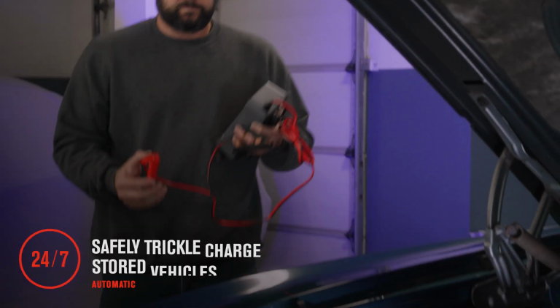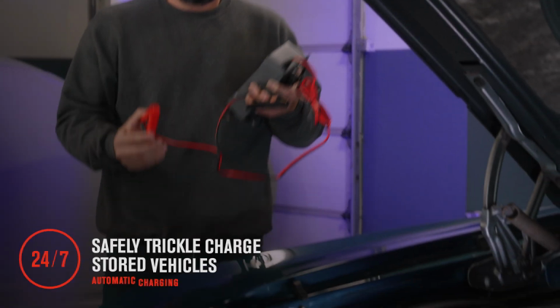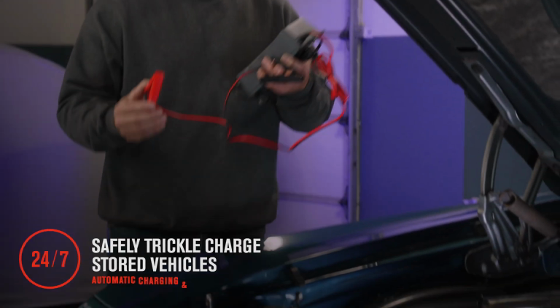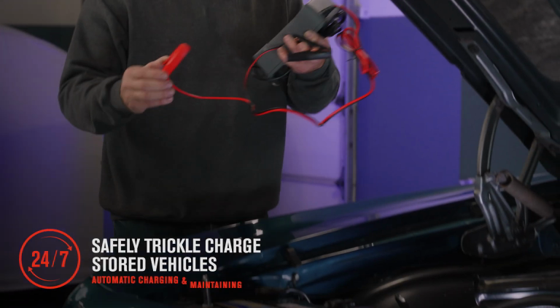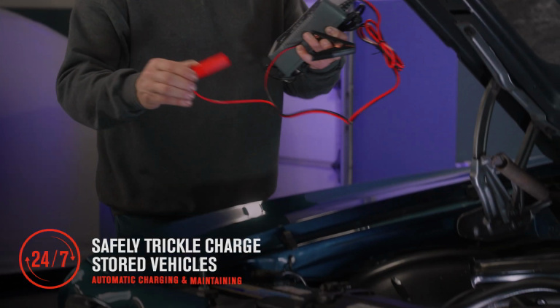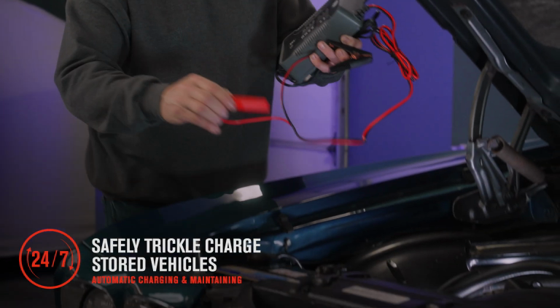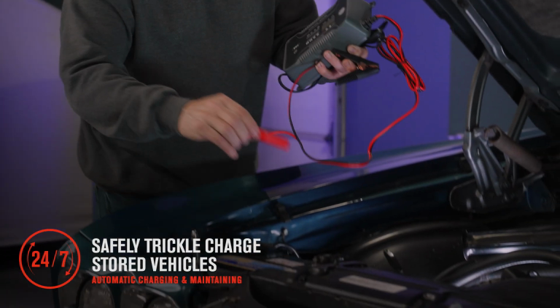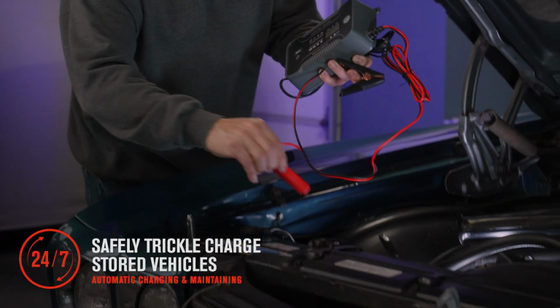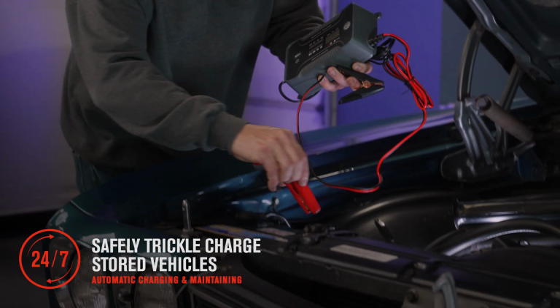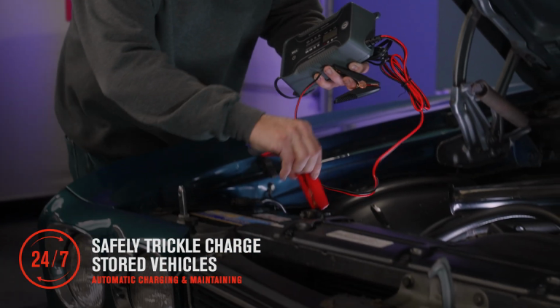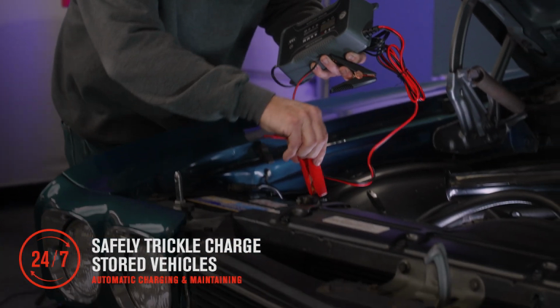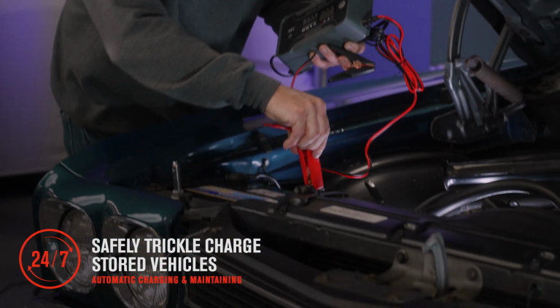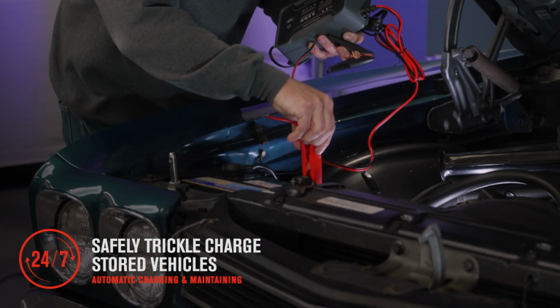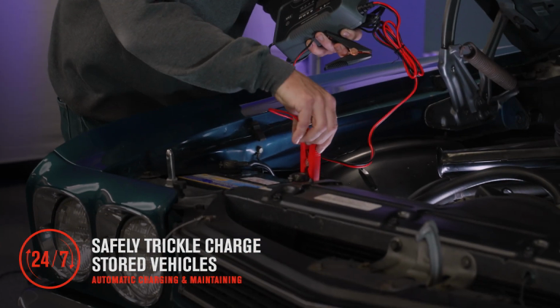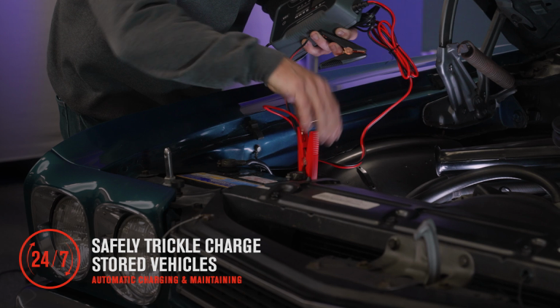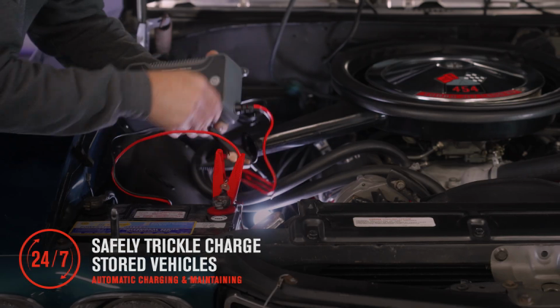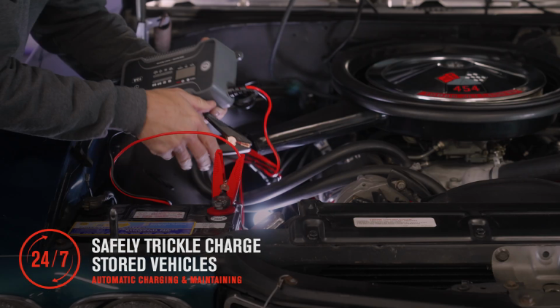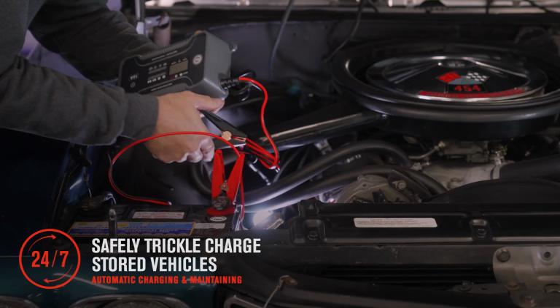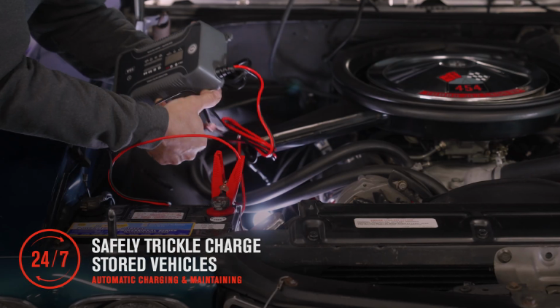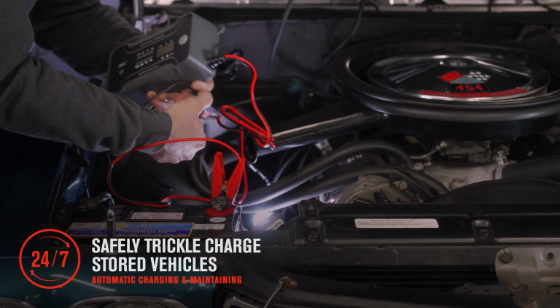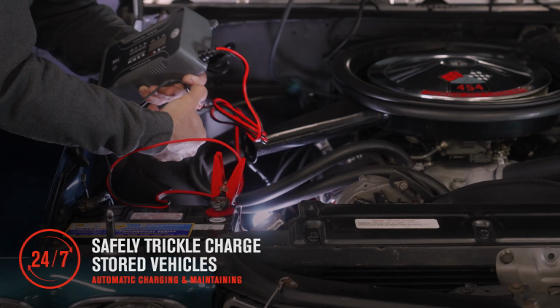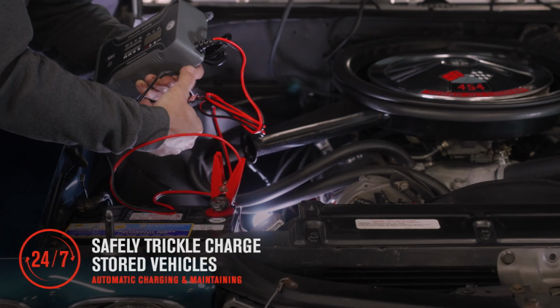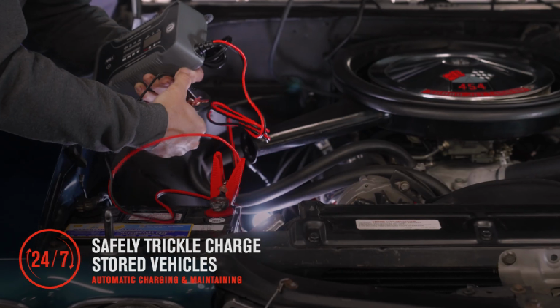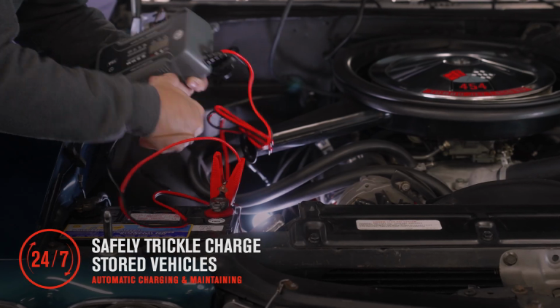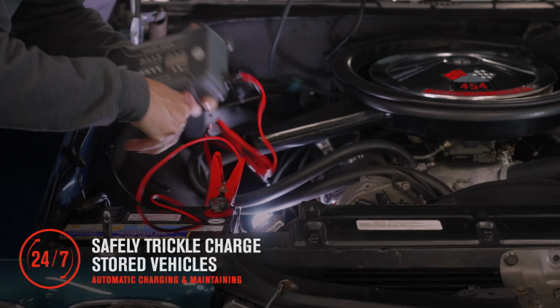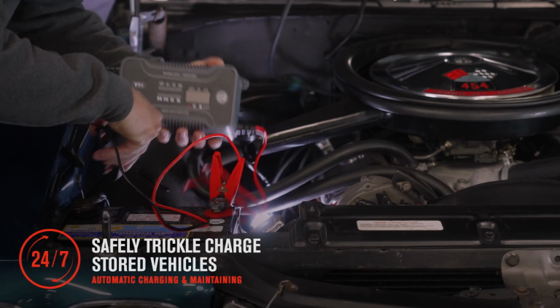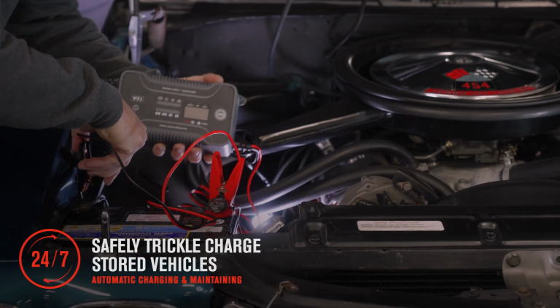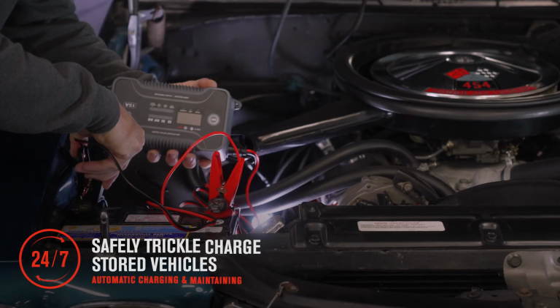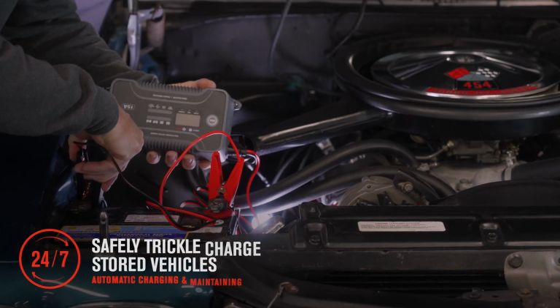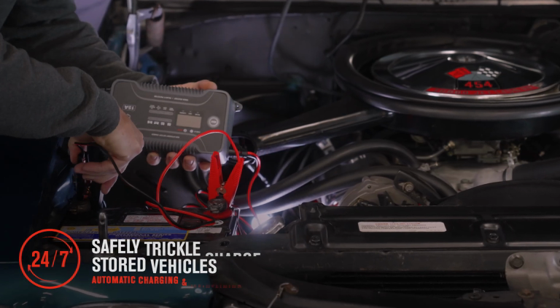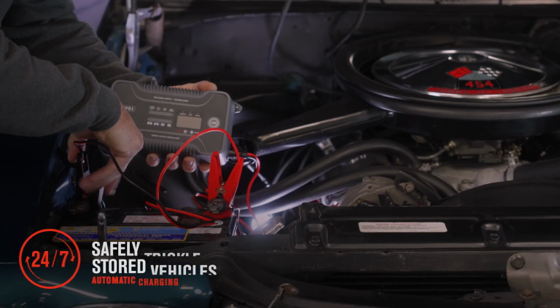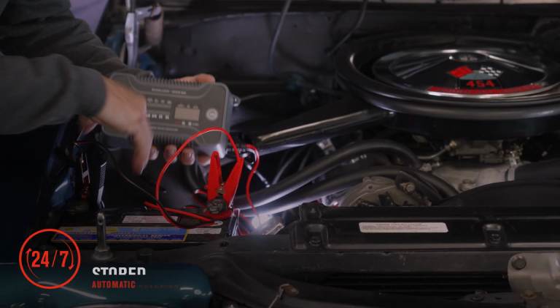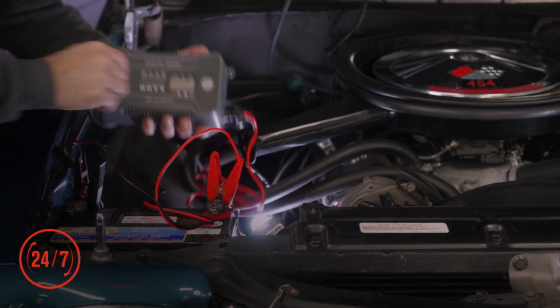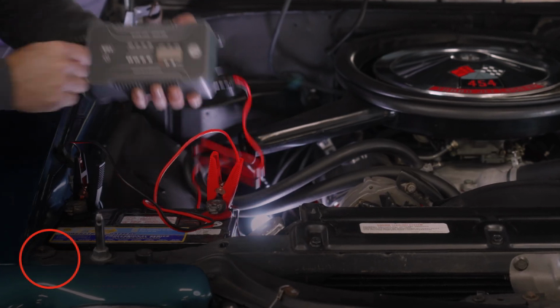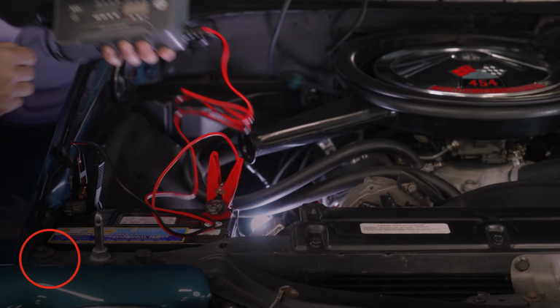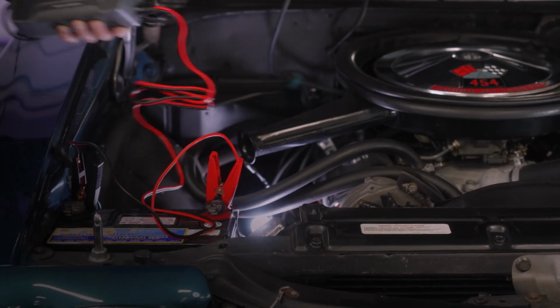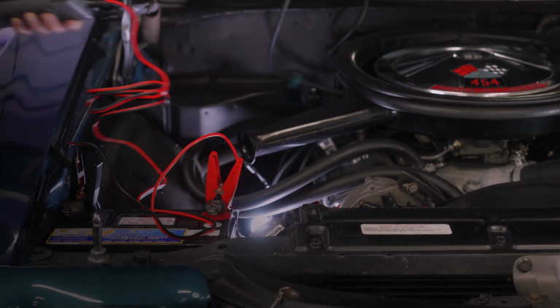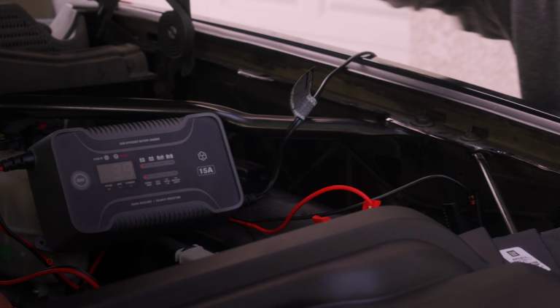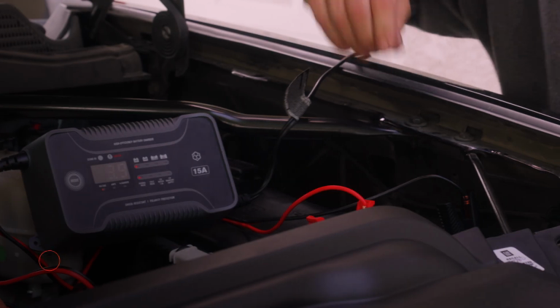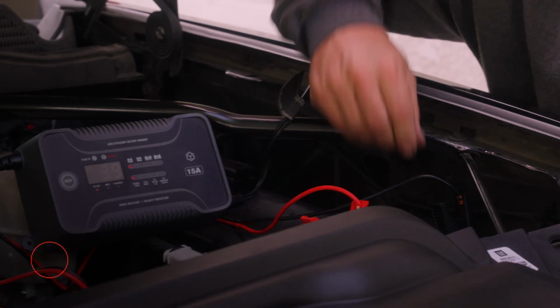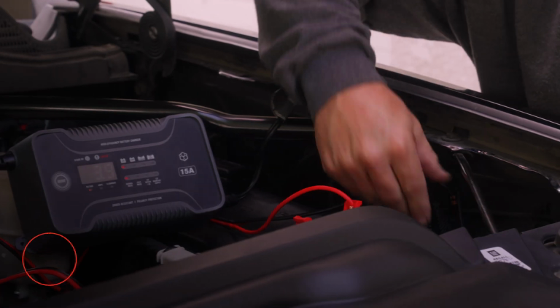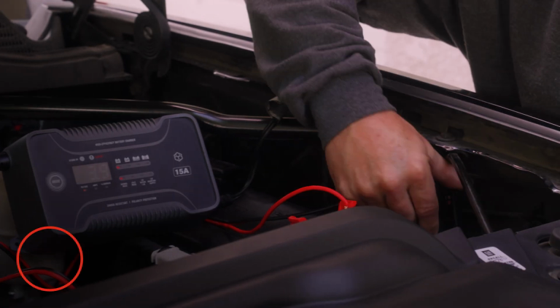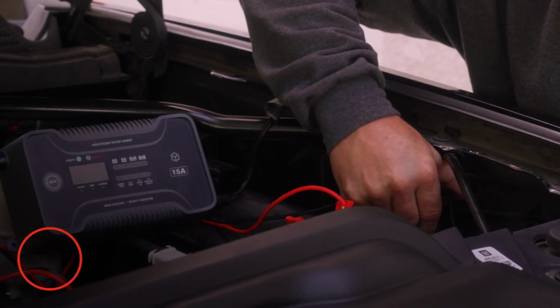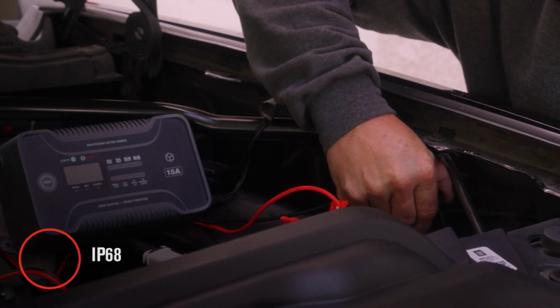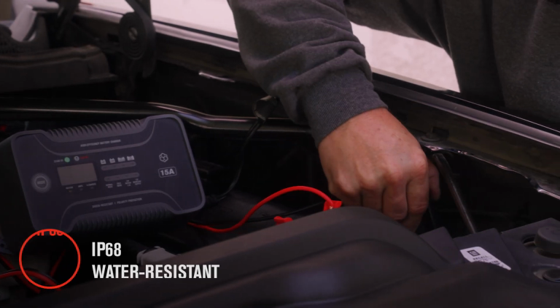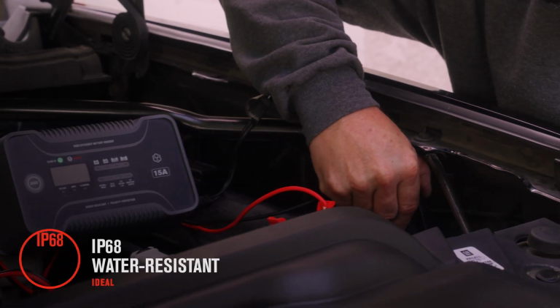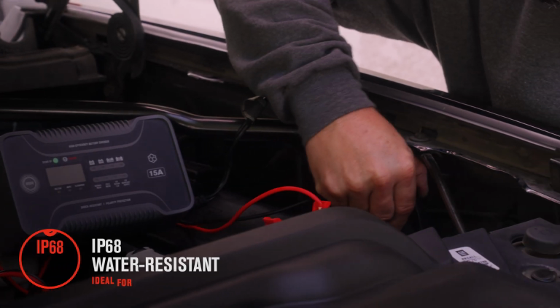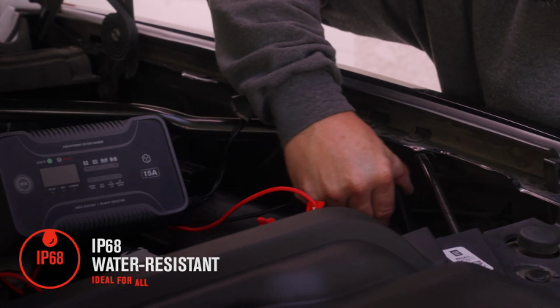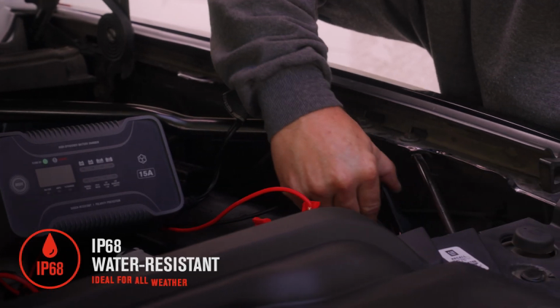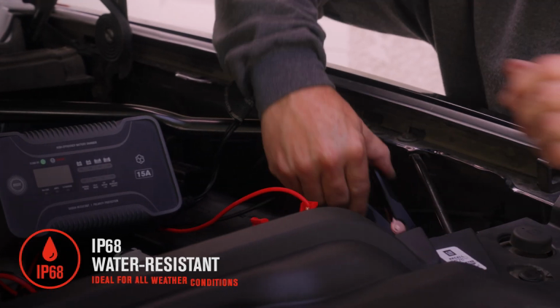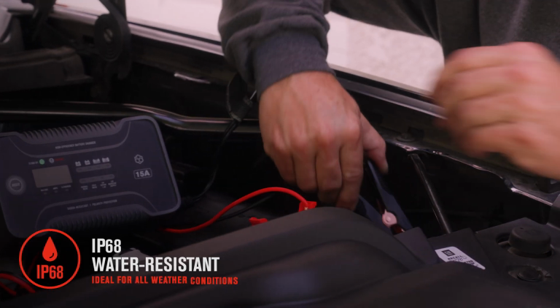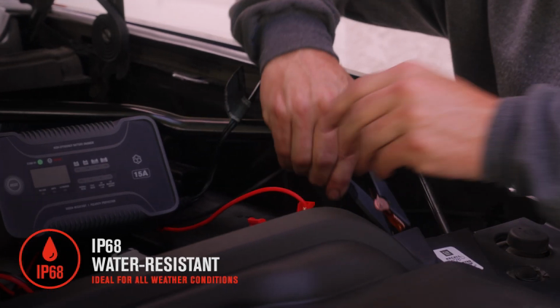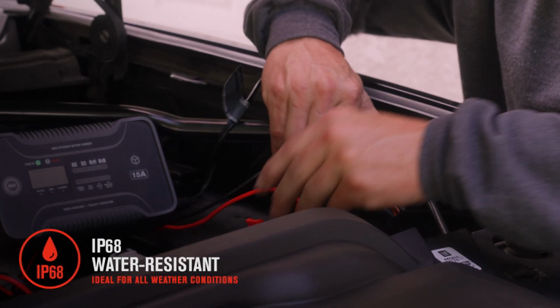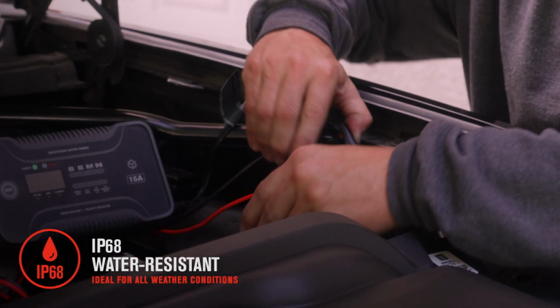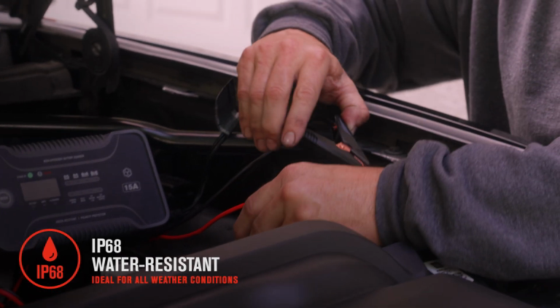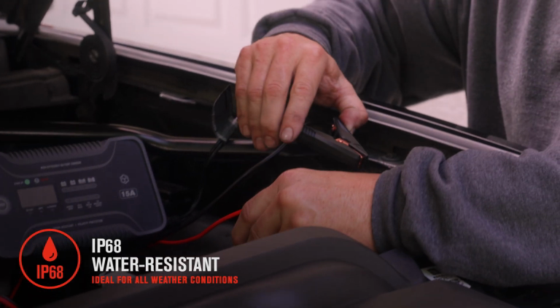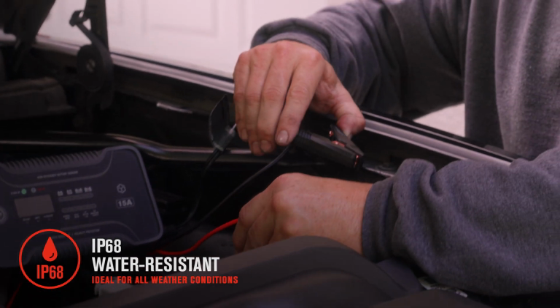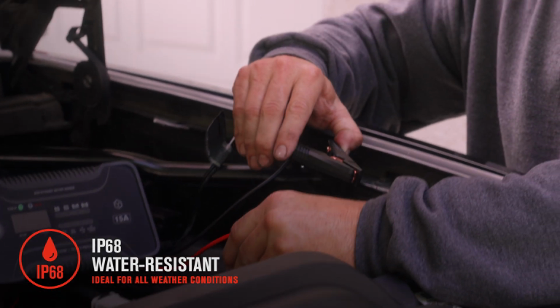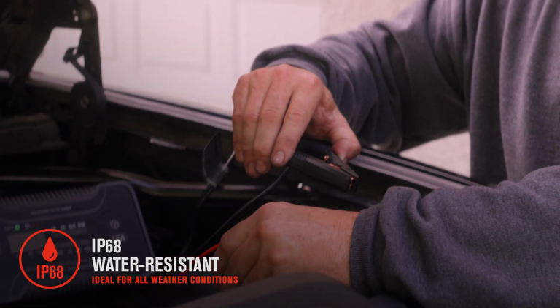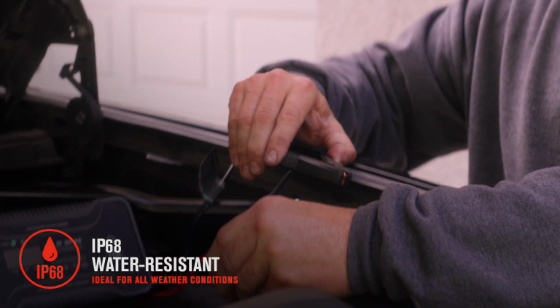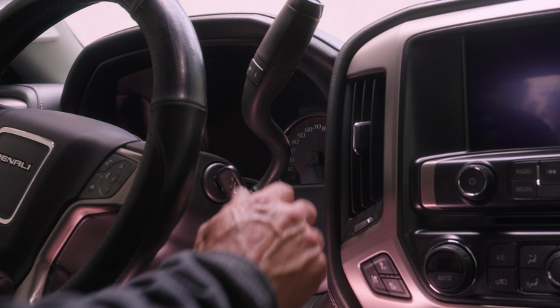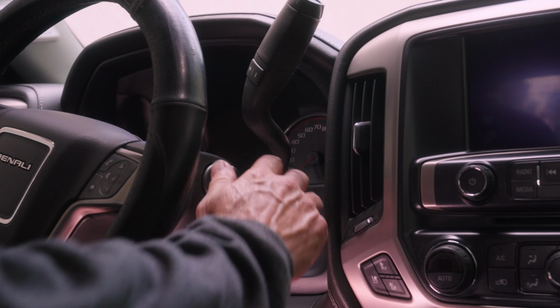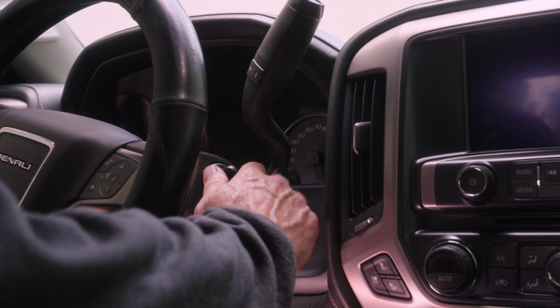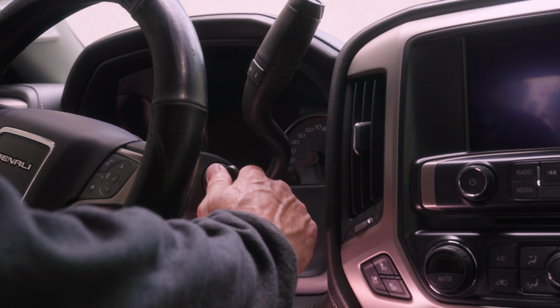Once the battery reaches a full charge, it switches from charge mode to maintain mode, keeping the battery at a healthy level until the battery is called upon for use.